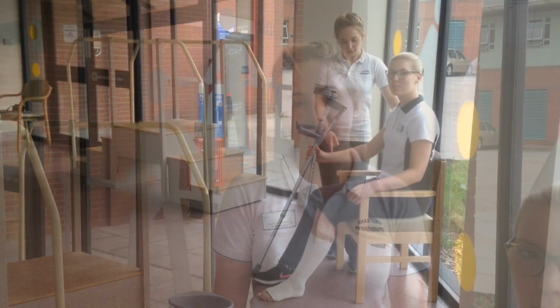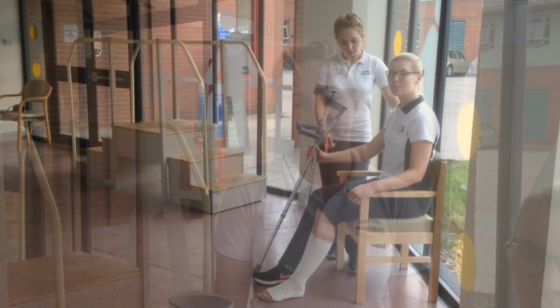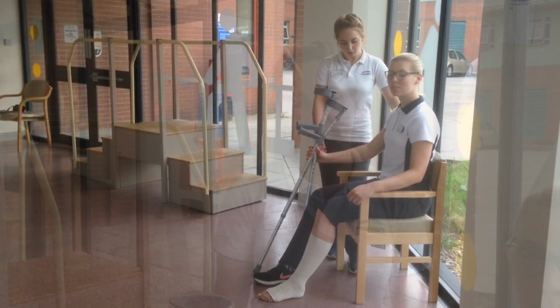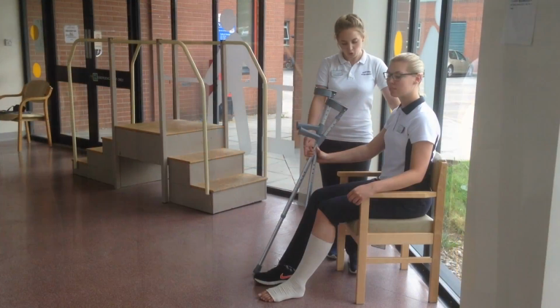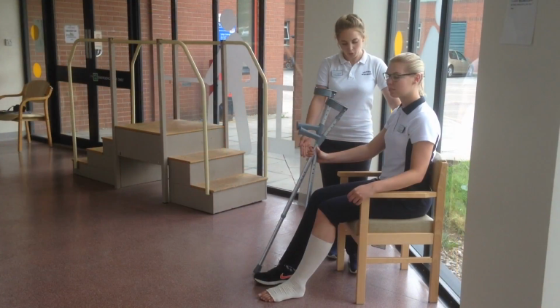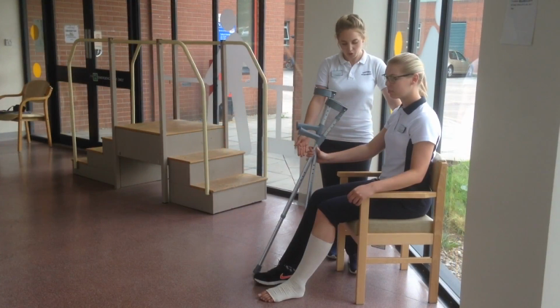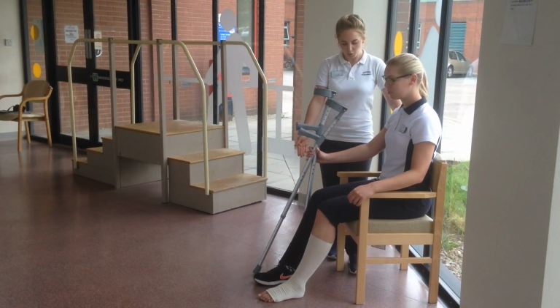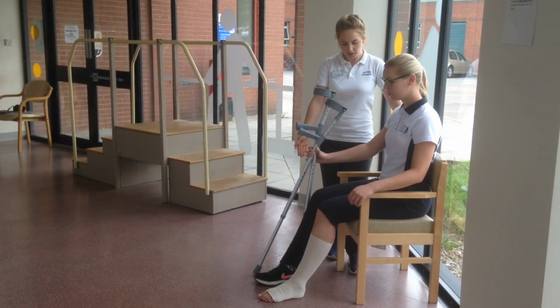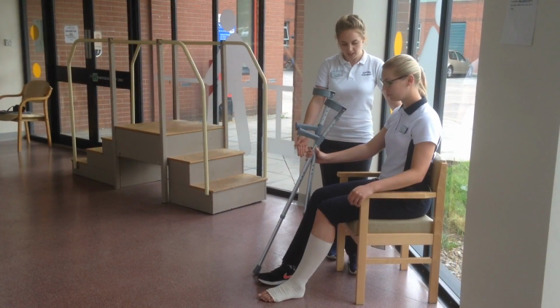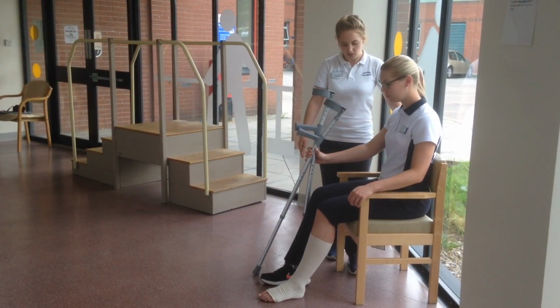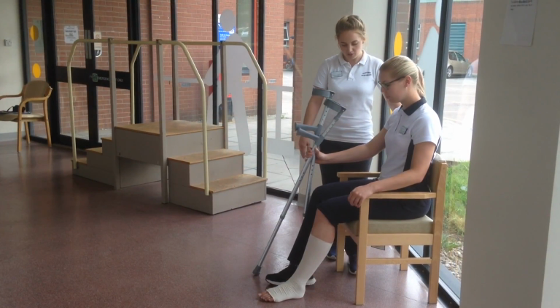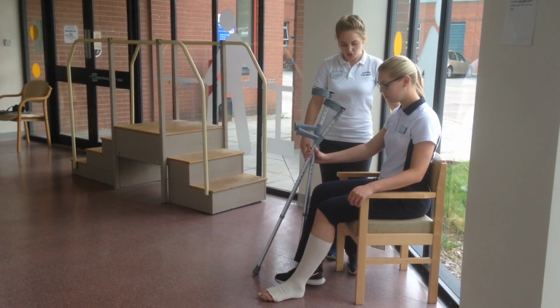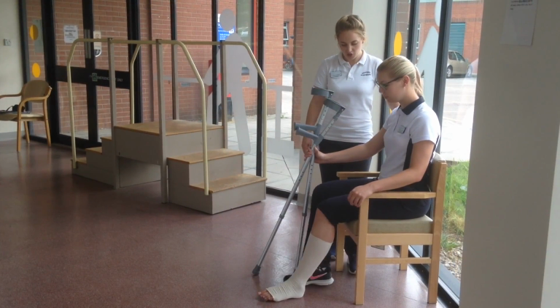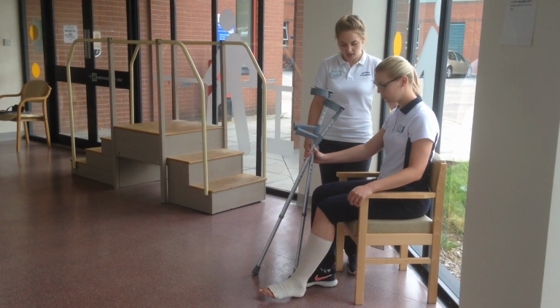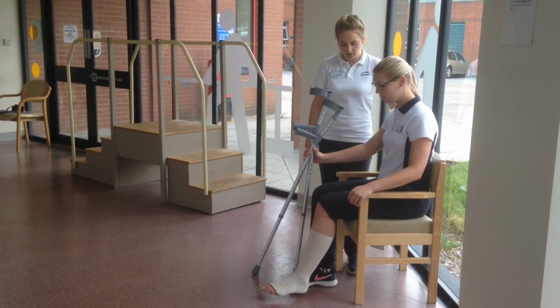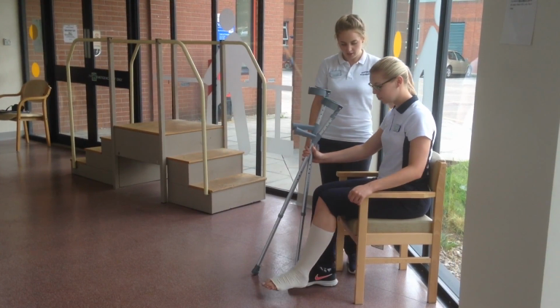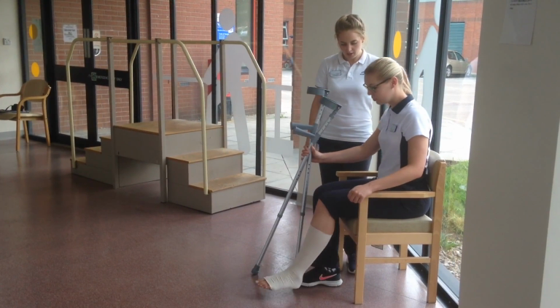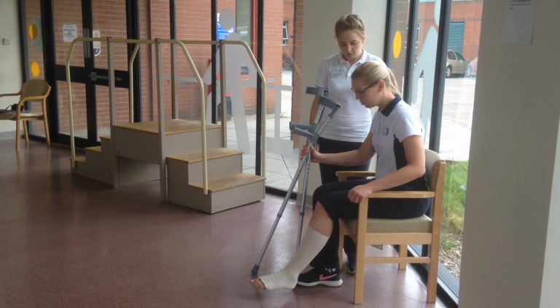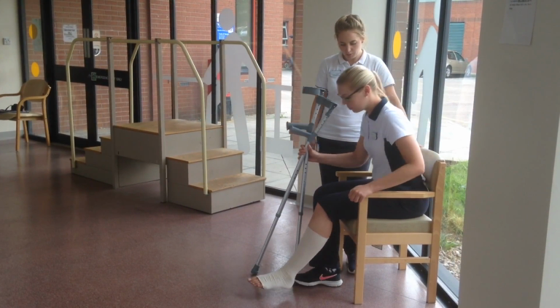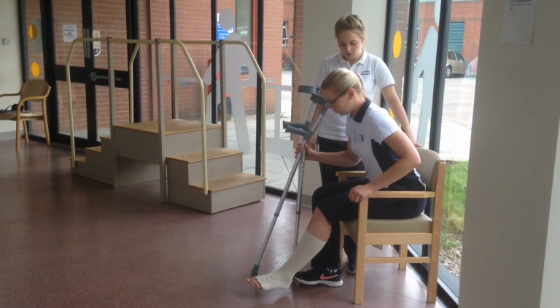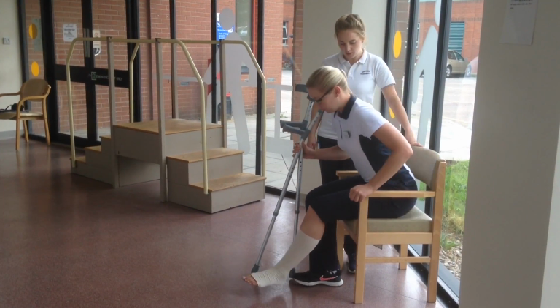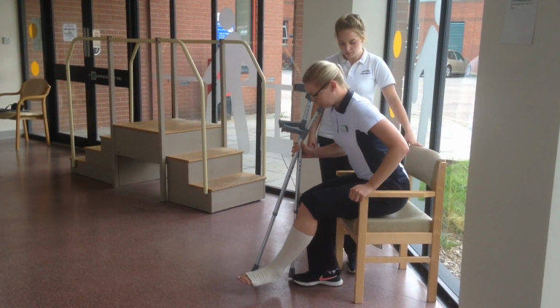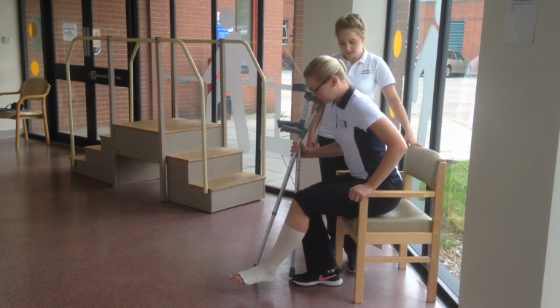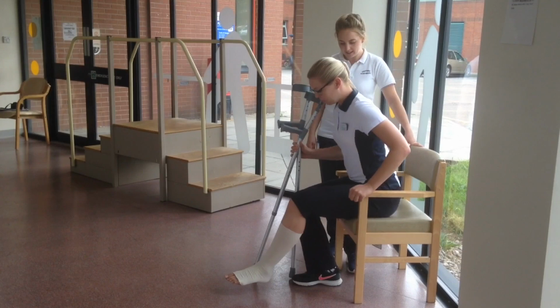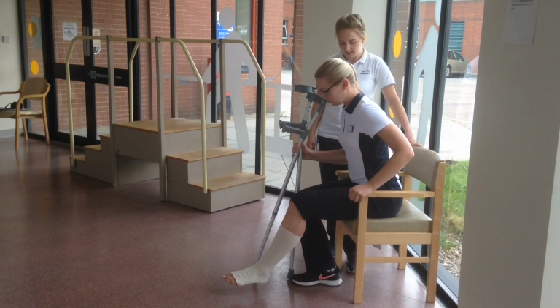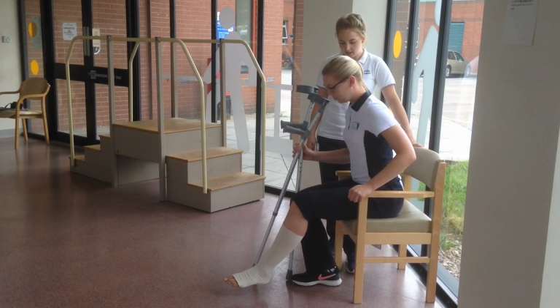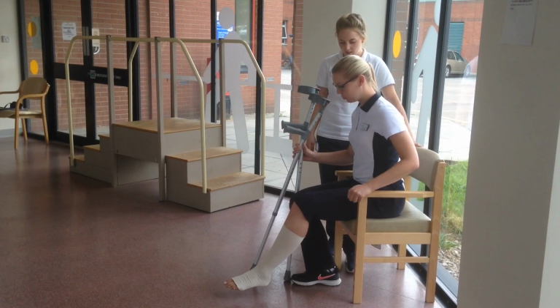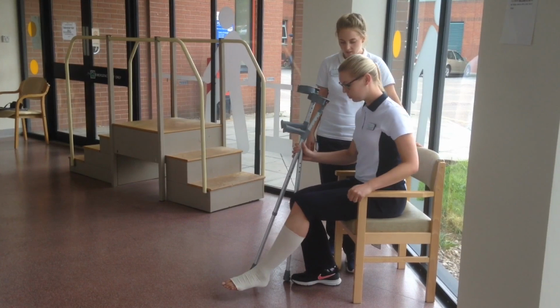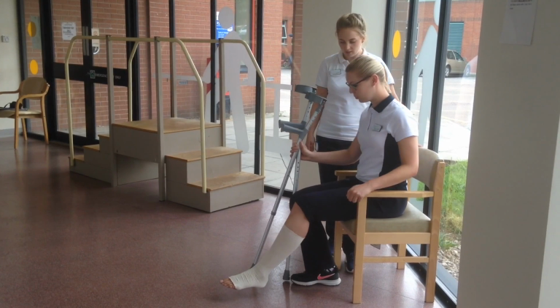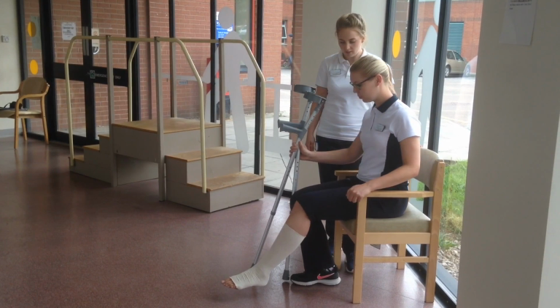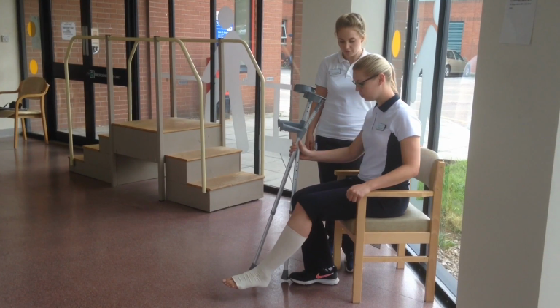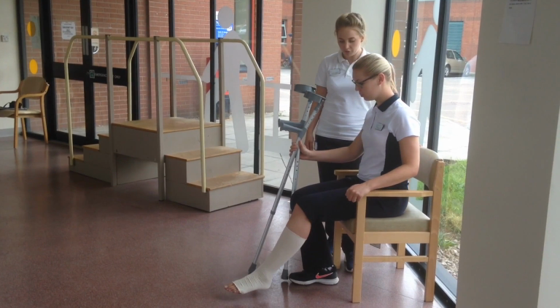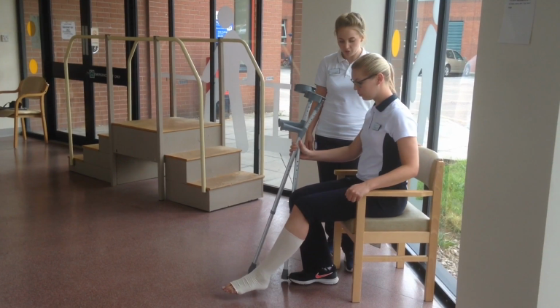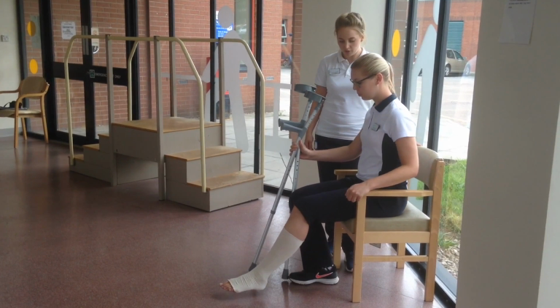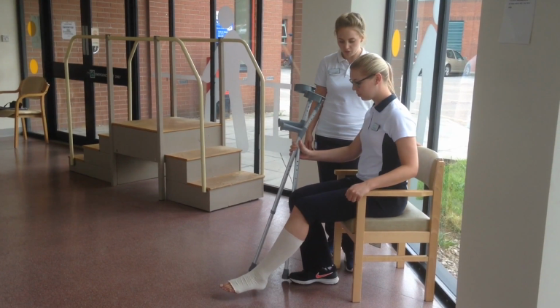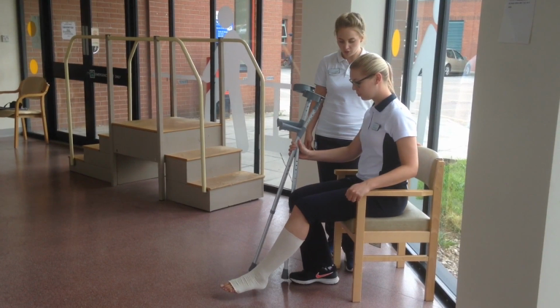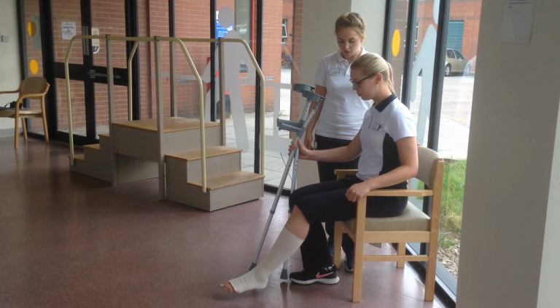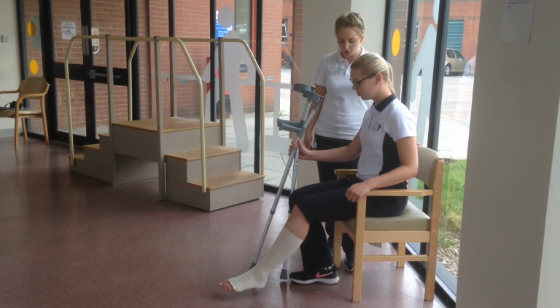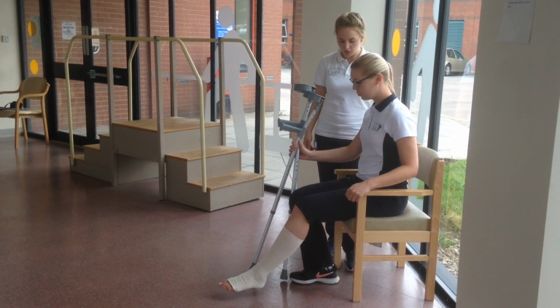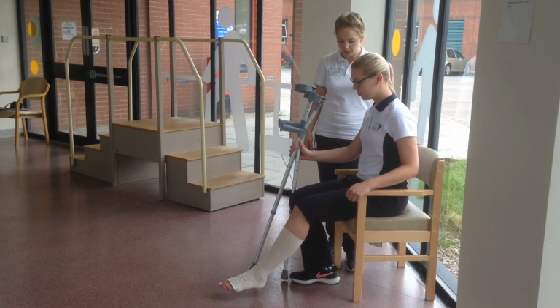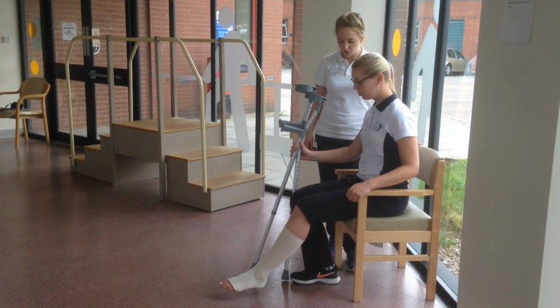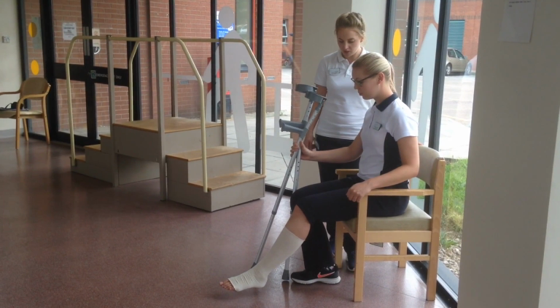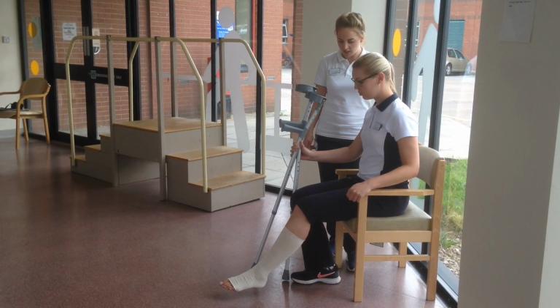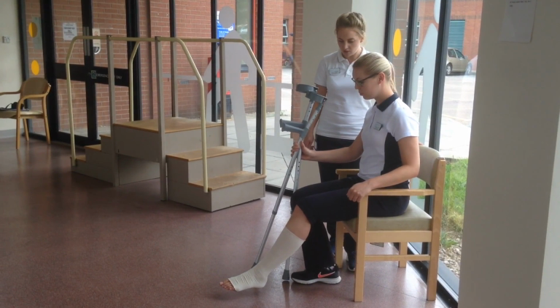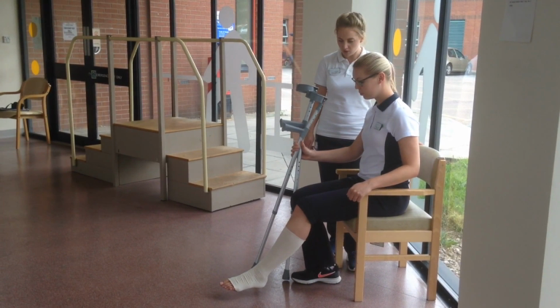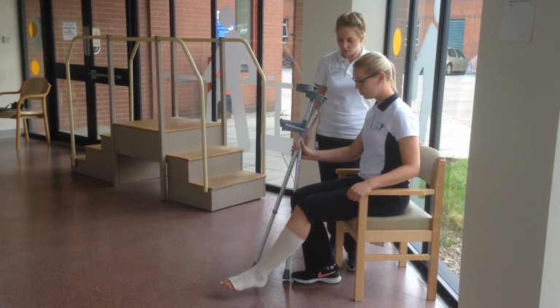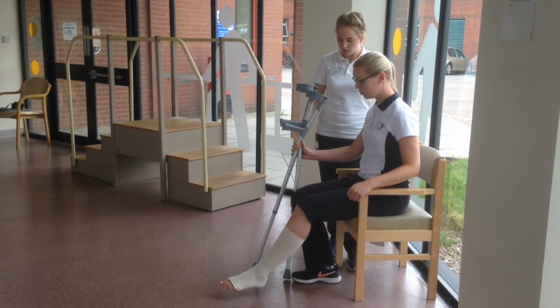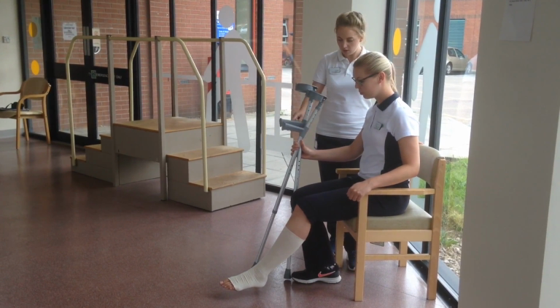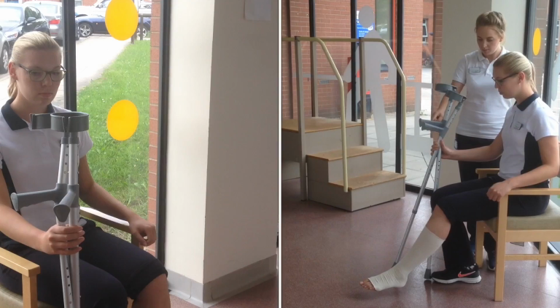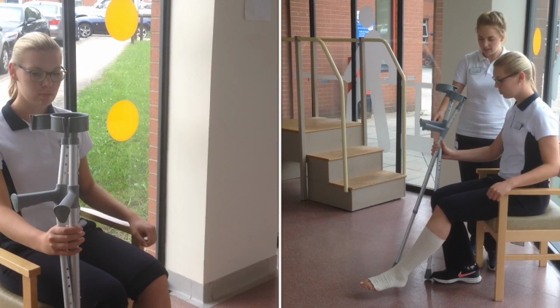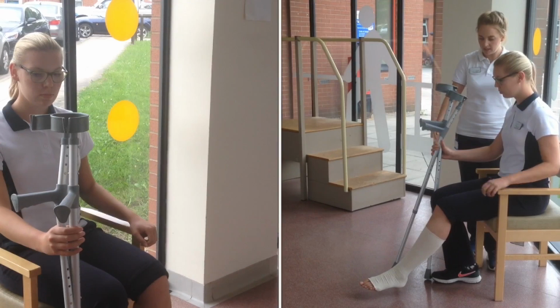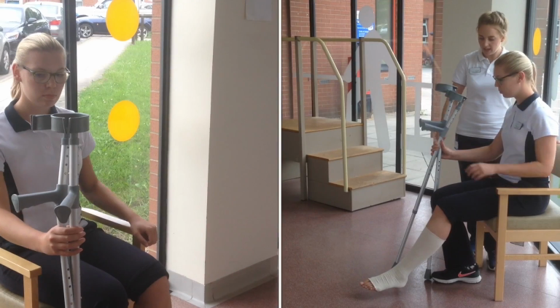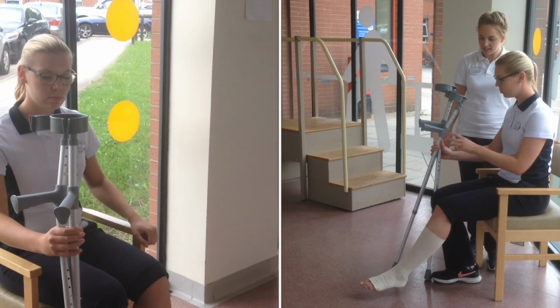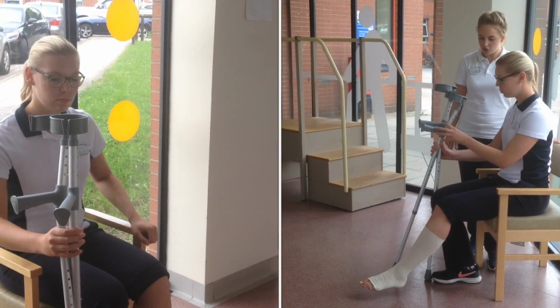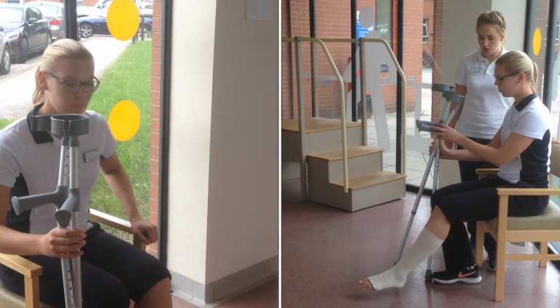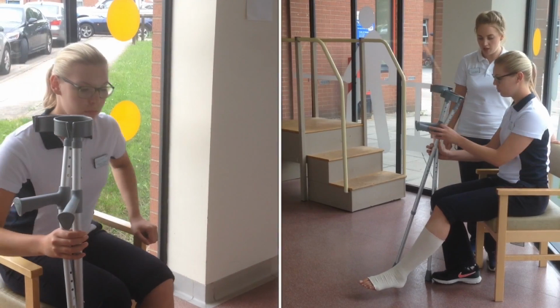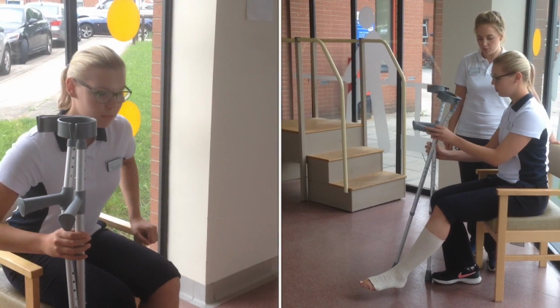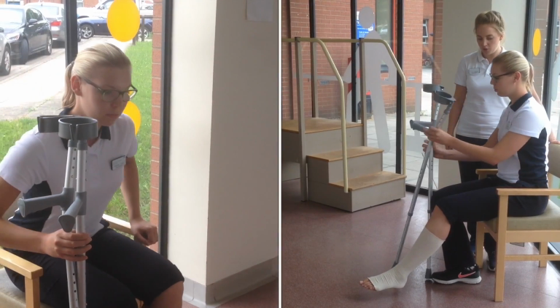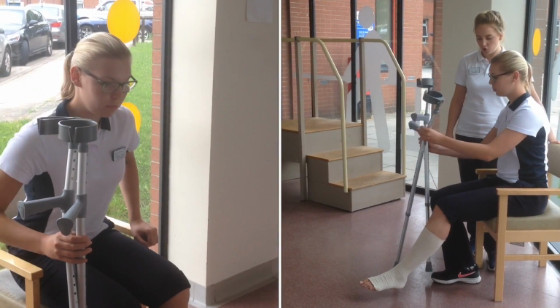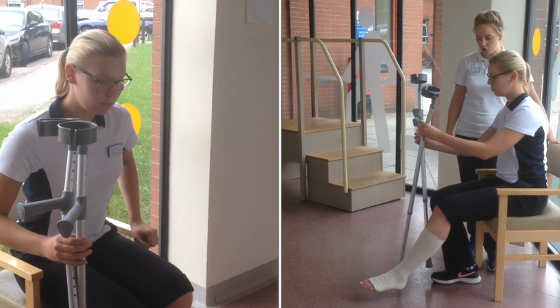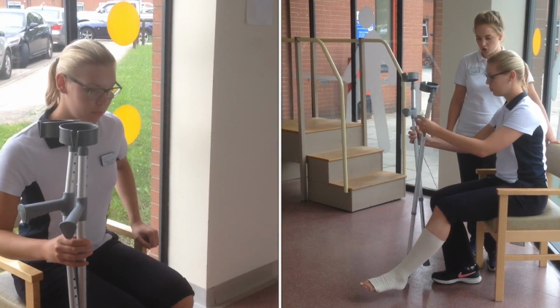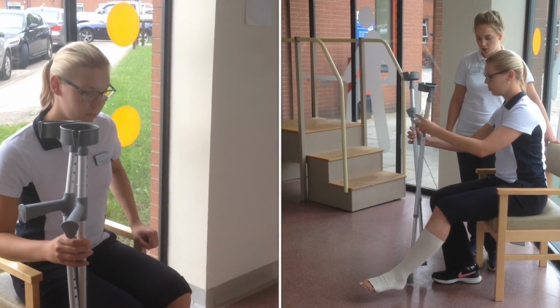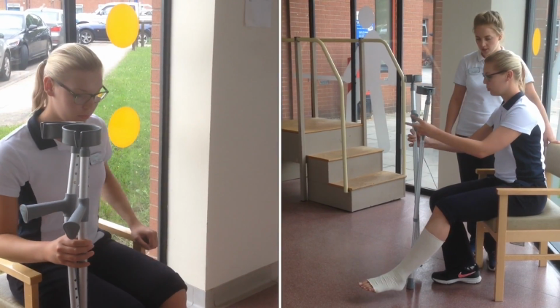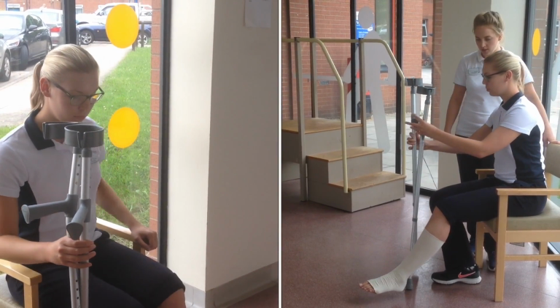Shuffle forward towards the edge of your chair, putting the bad leg in front of you, the good leg underneath you. Make an H shape with your crutches.